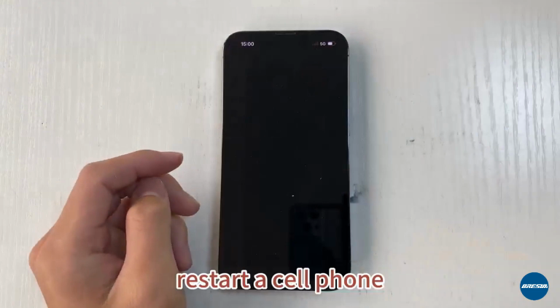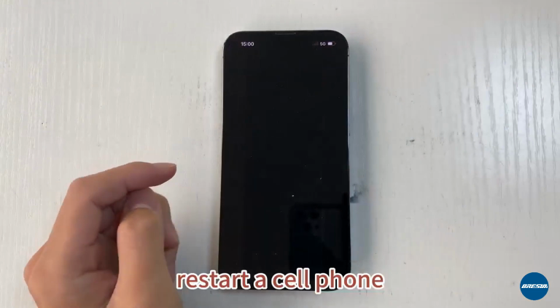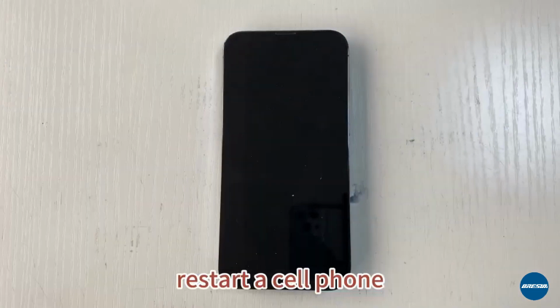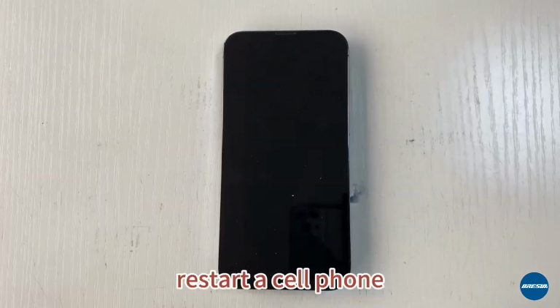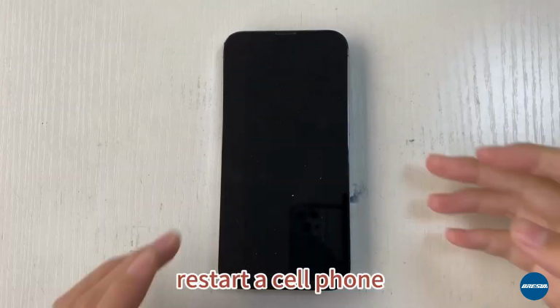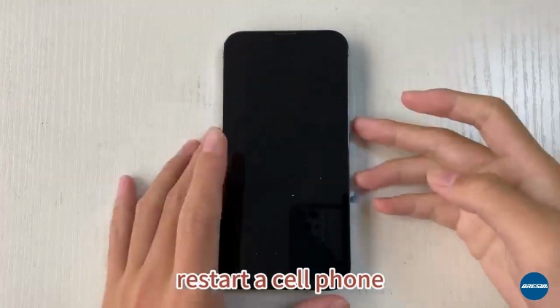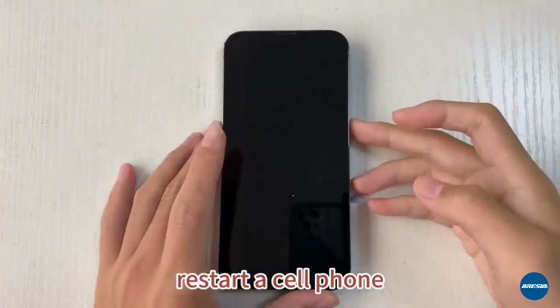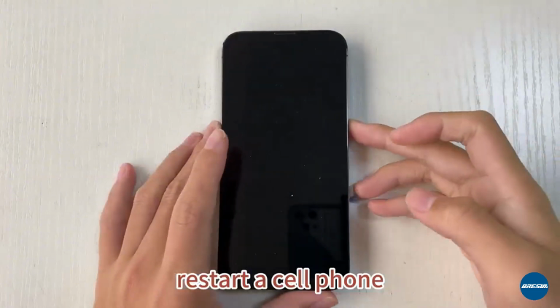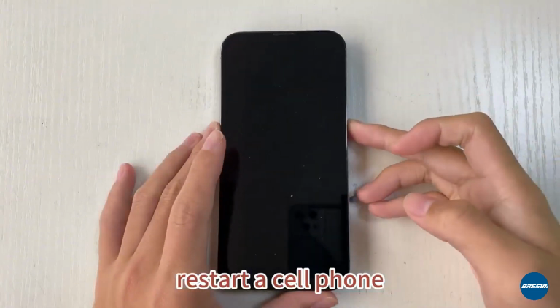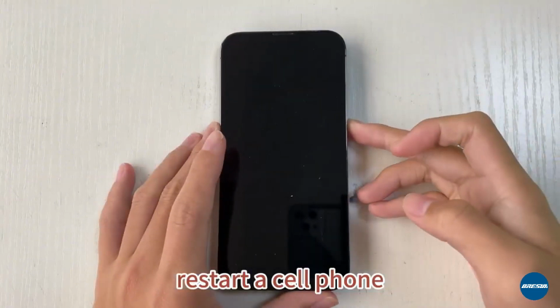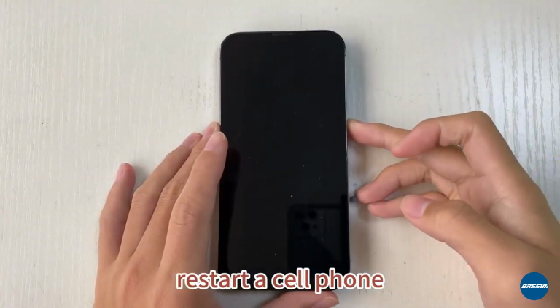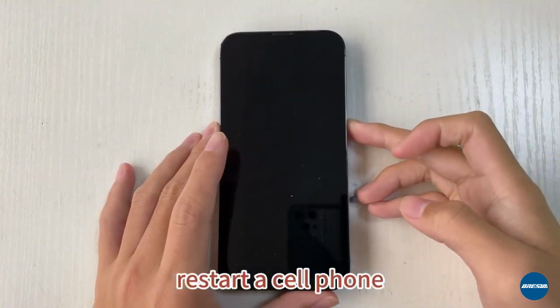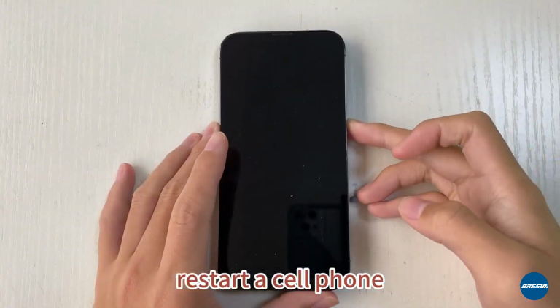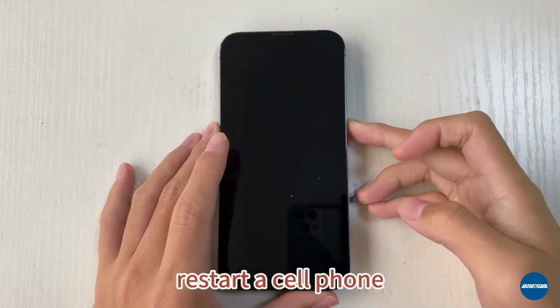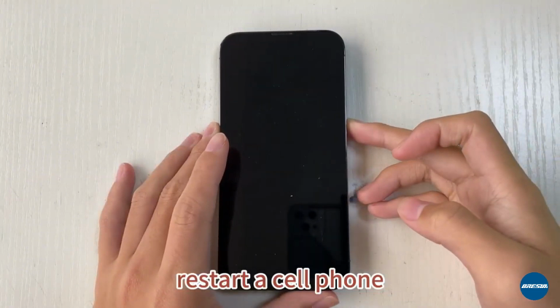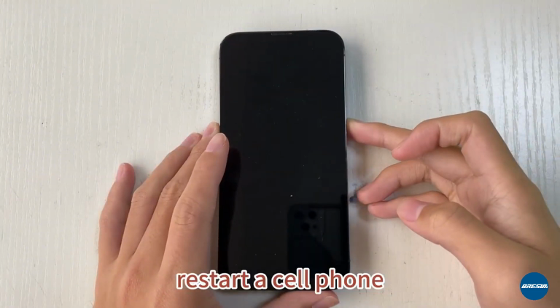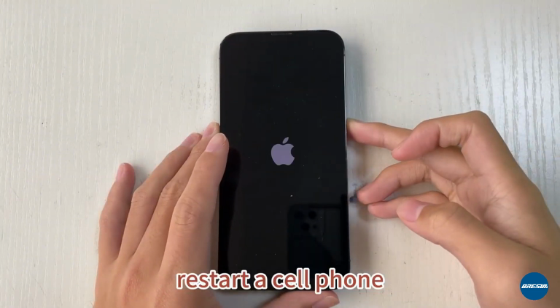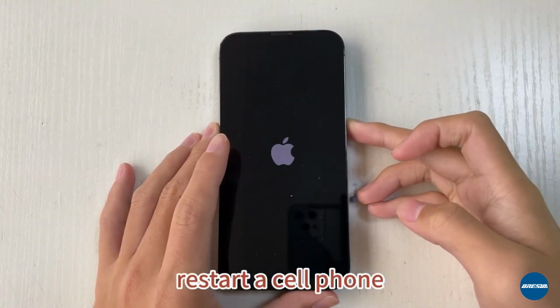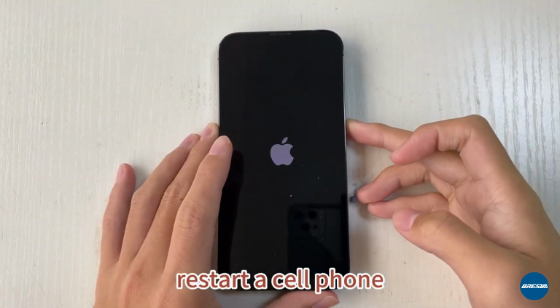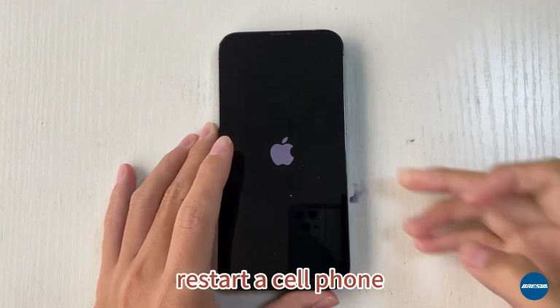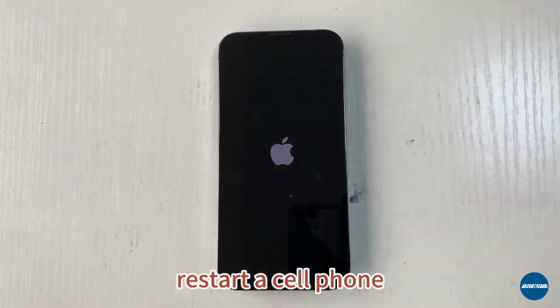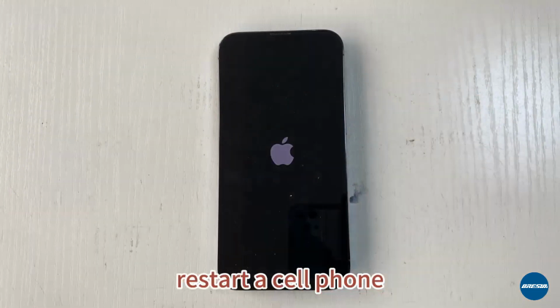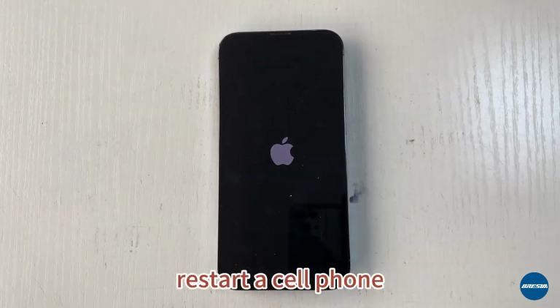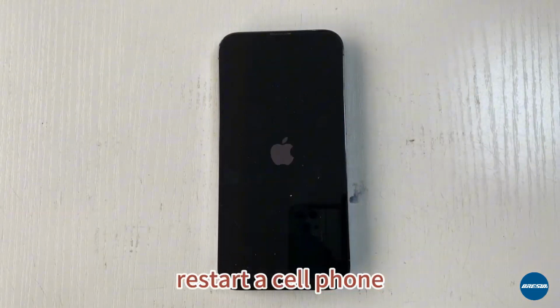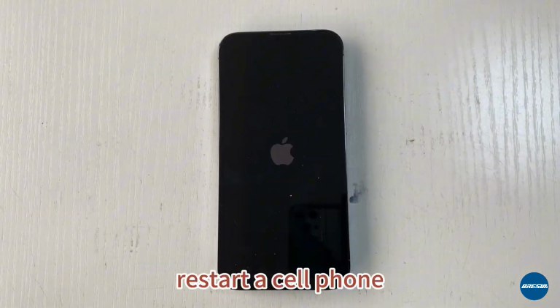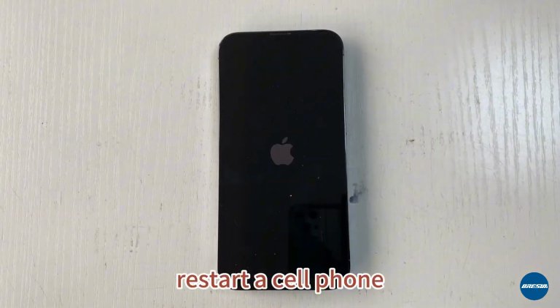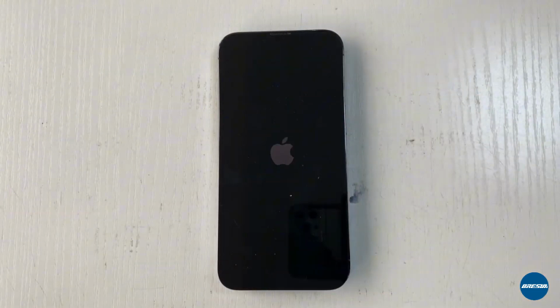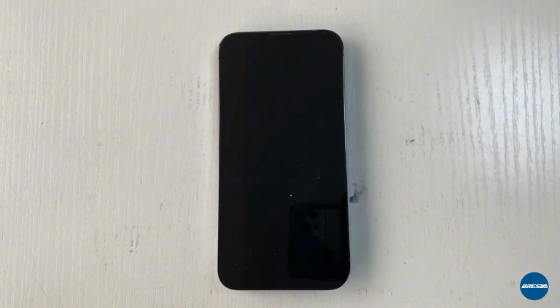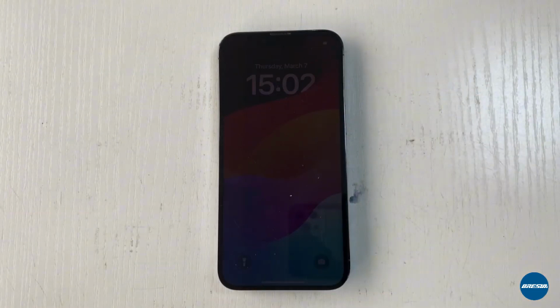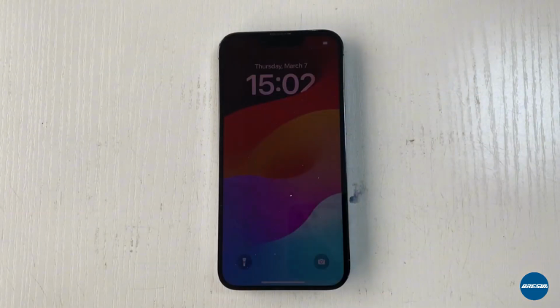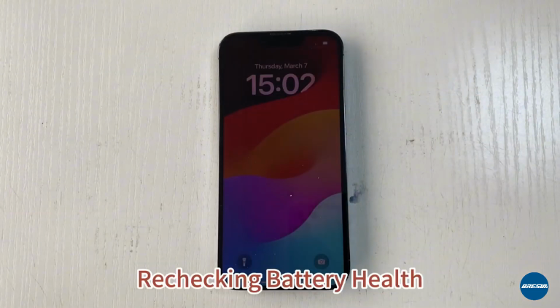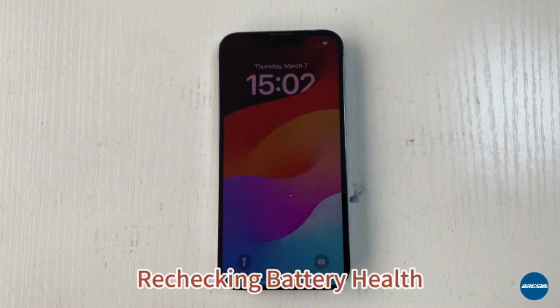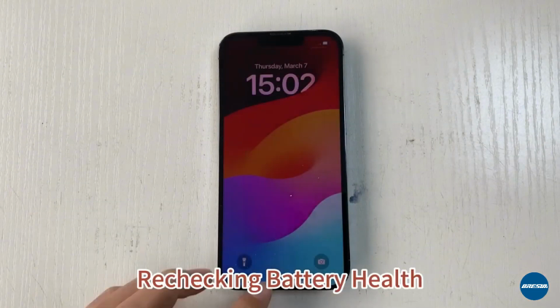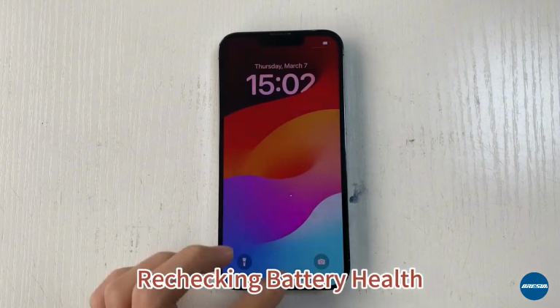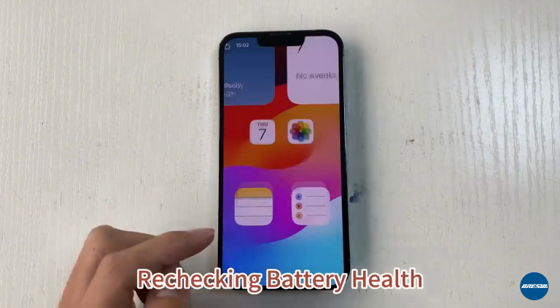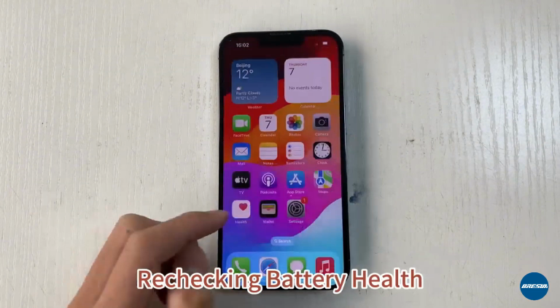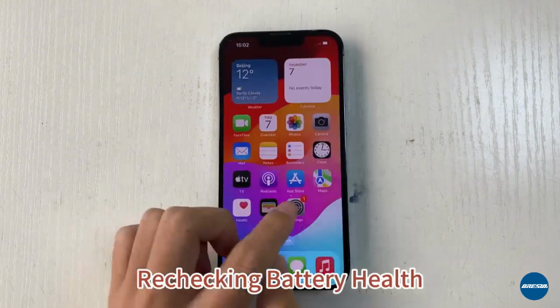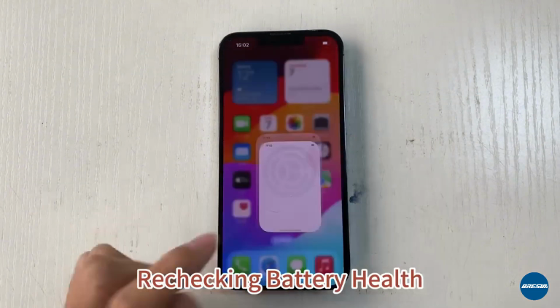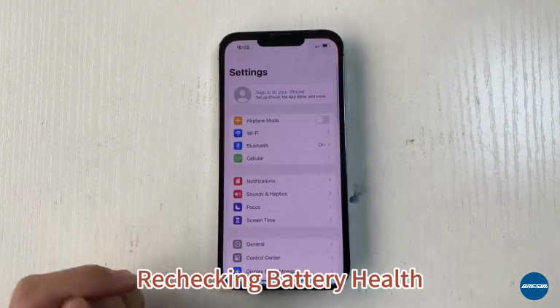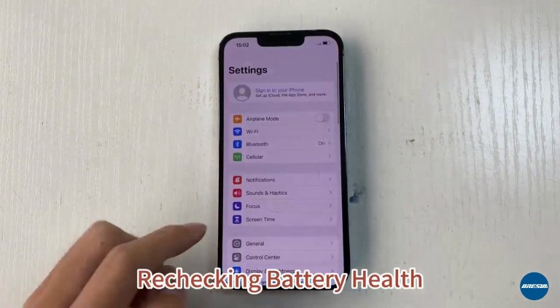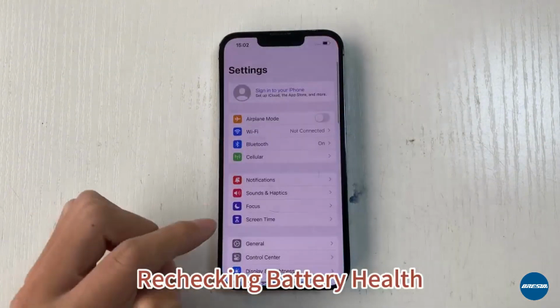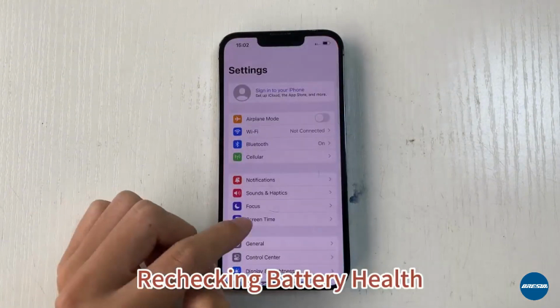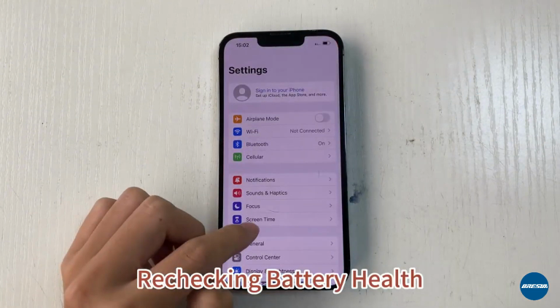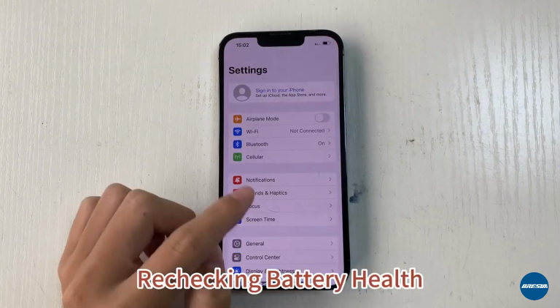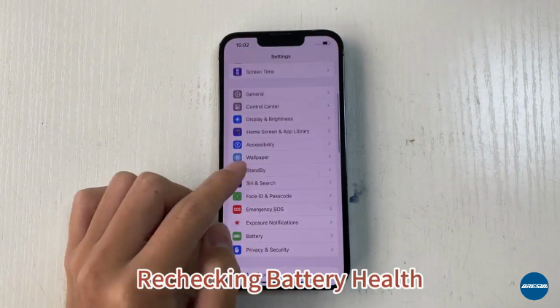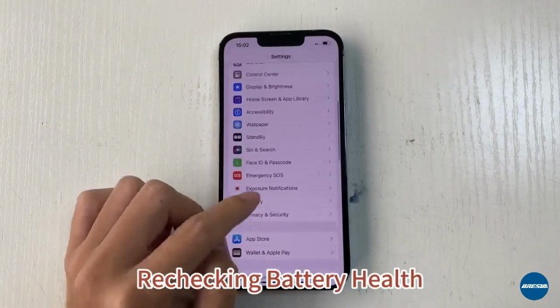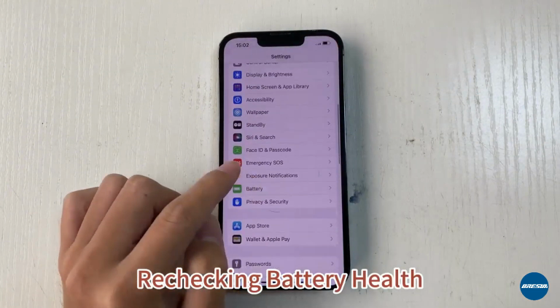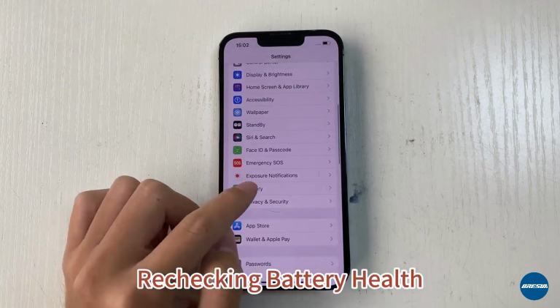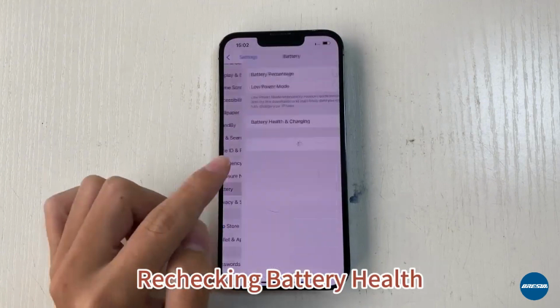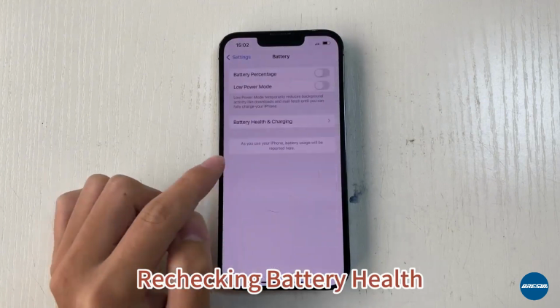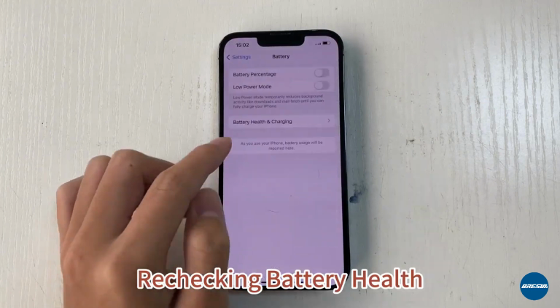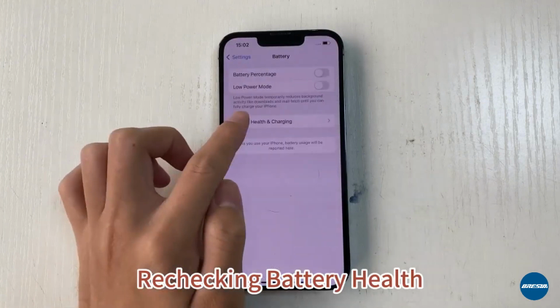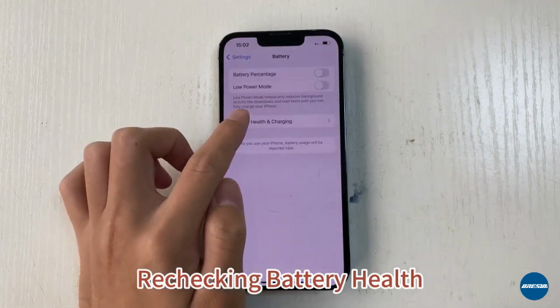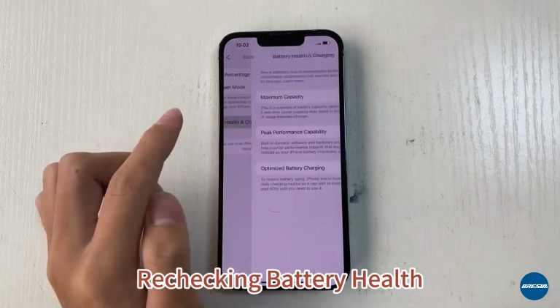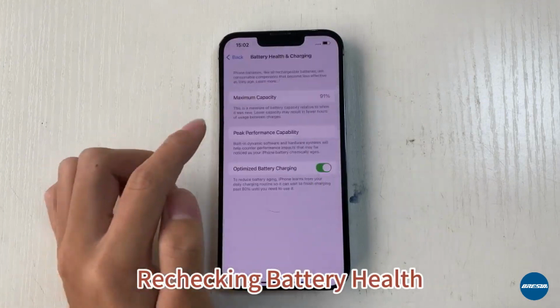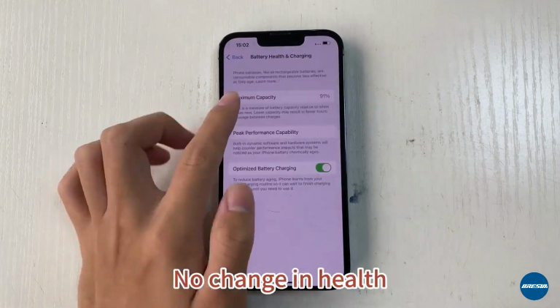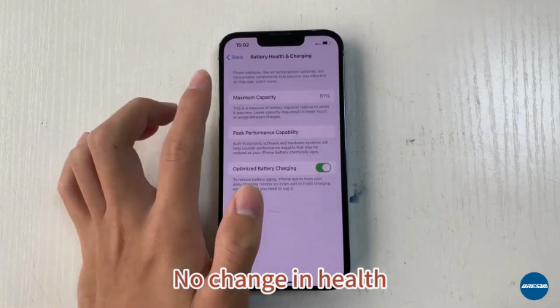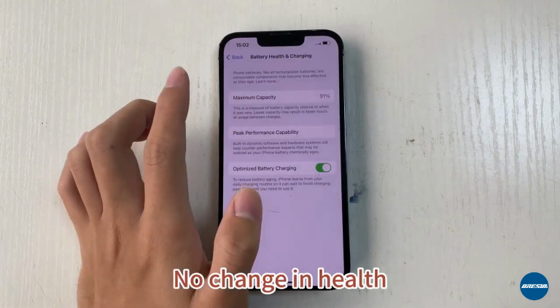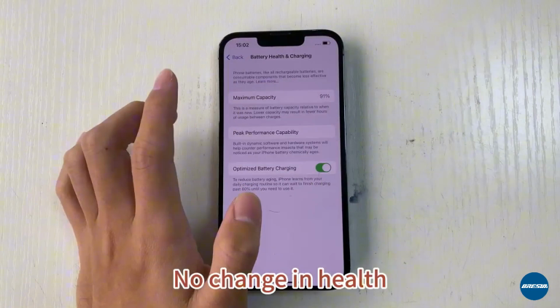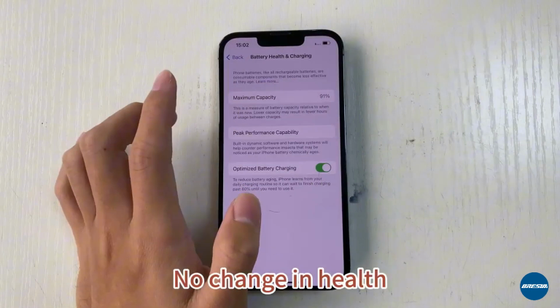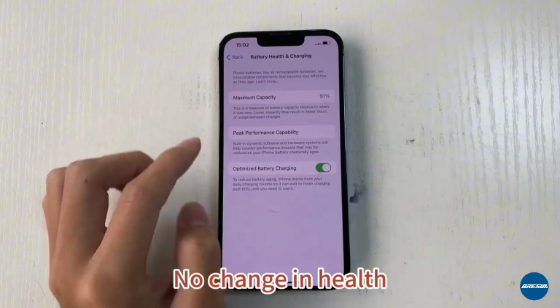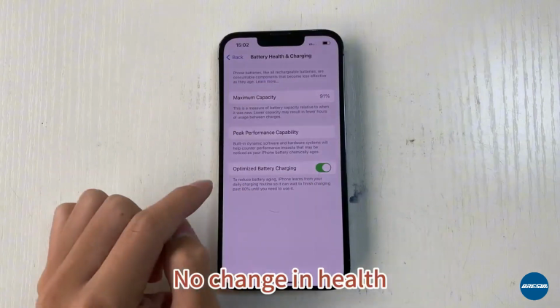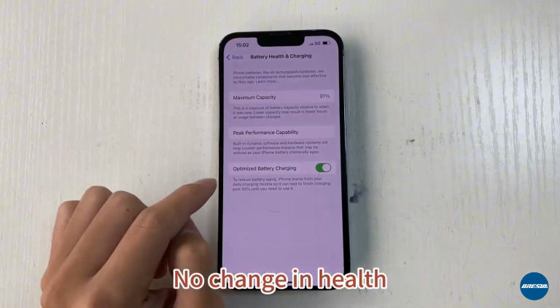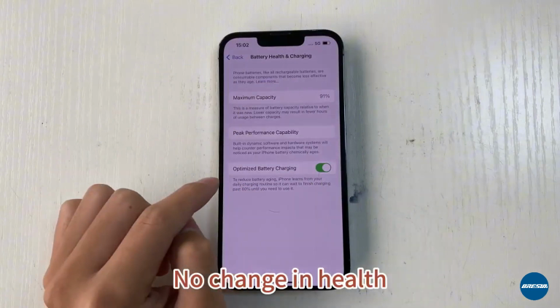Restart the cell phone and re-check battery health. There is no change in health.